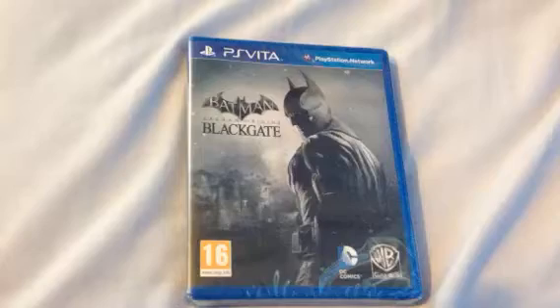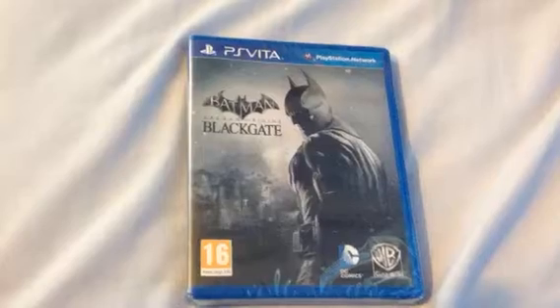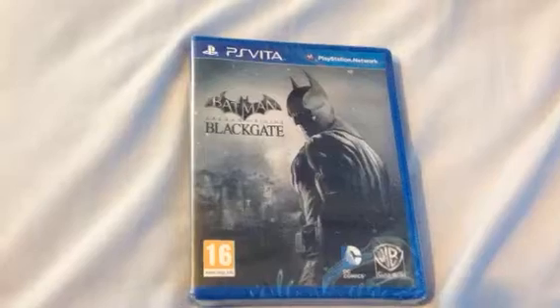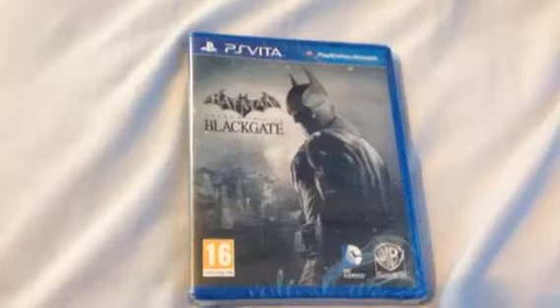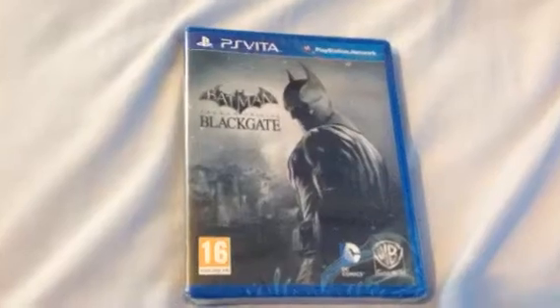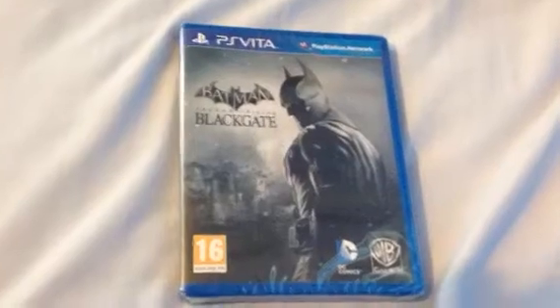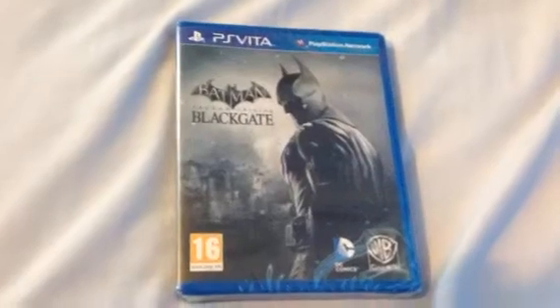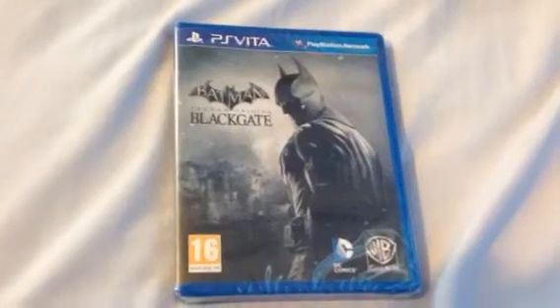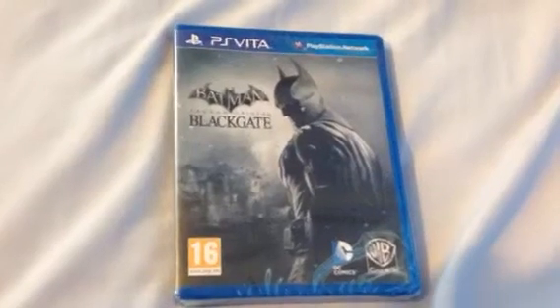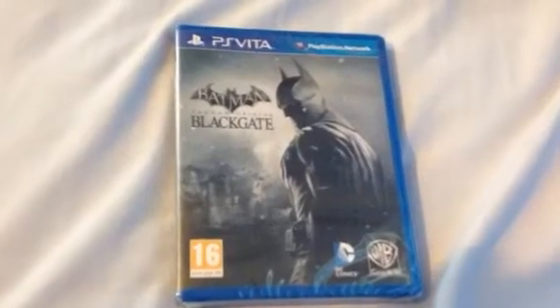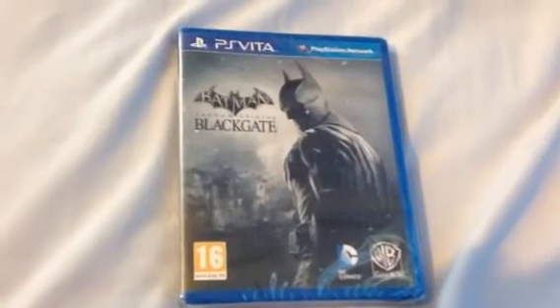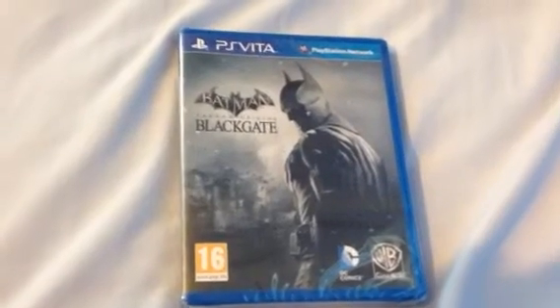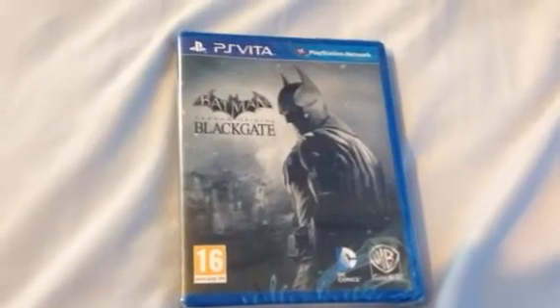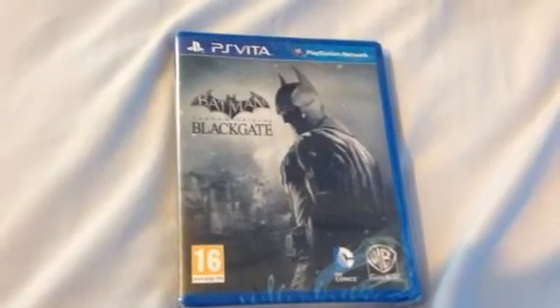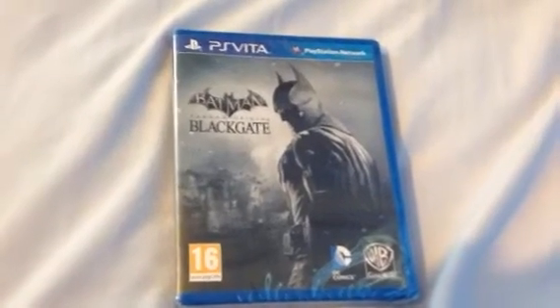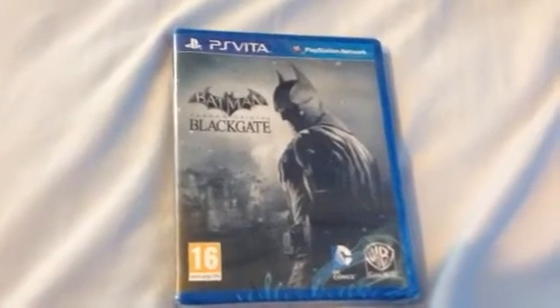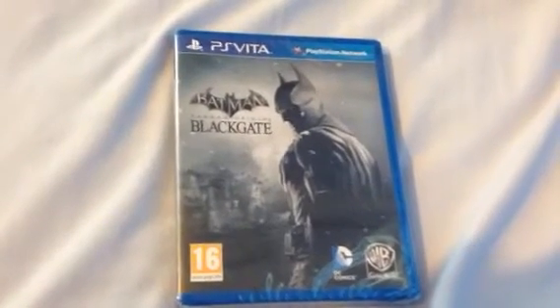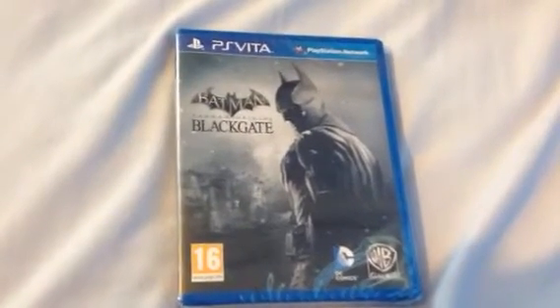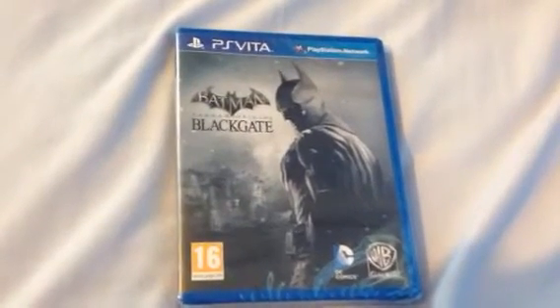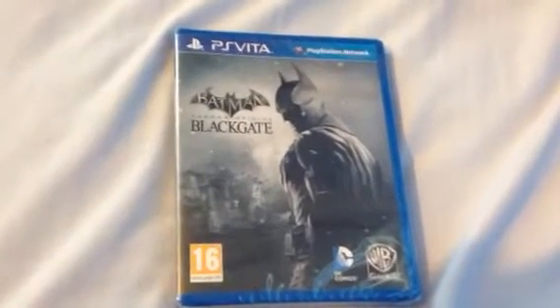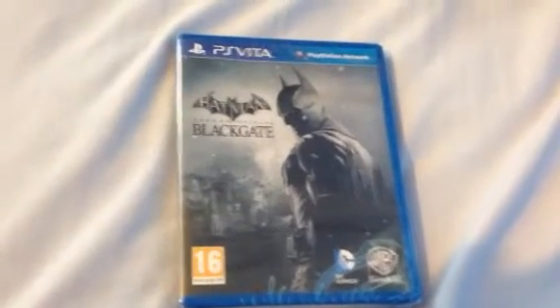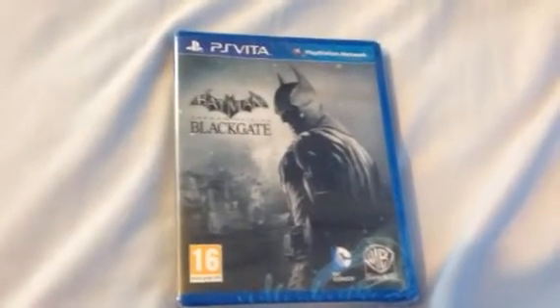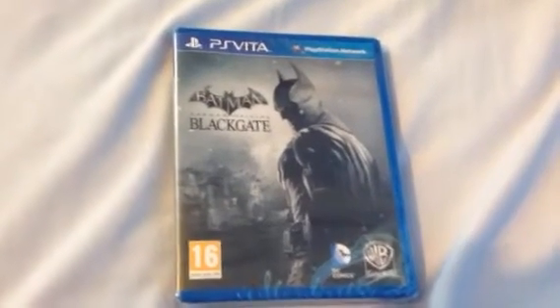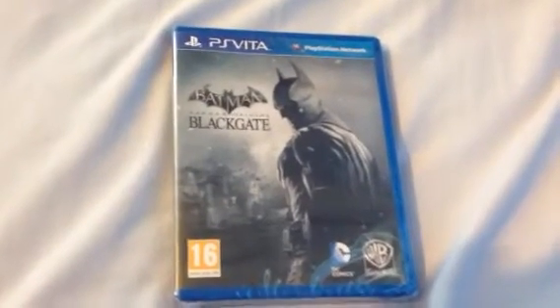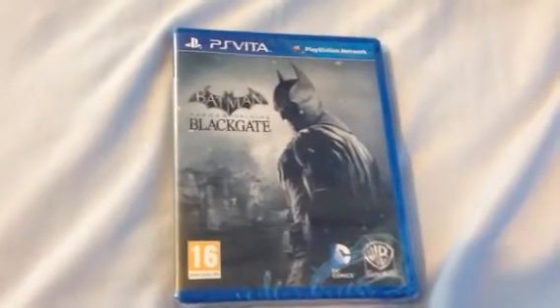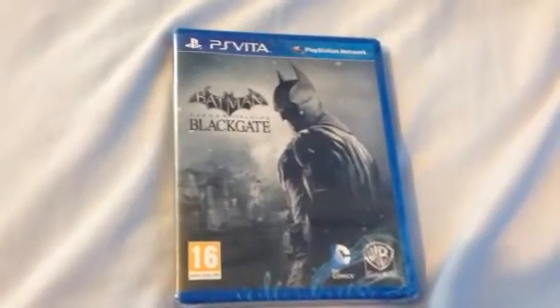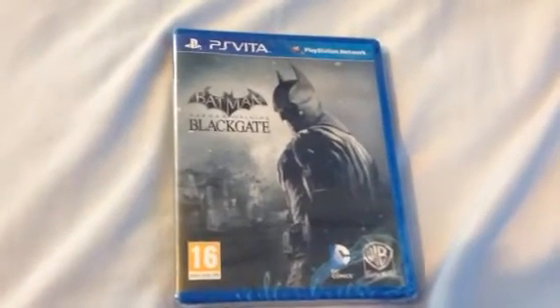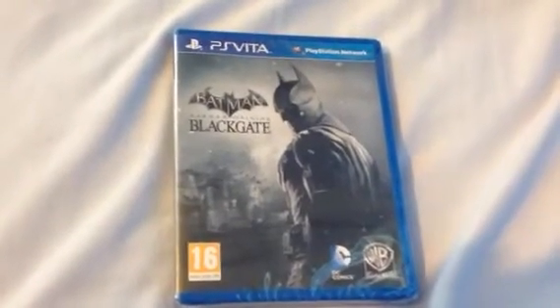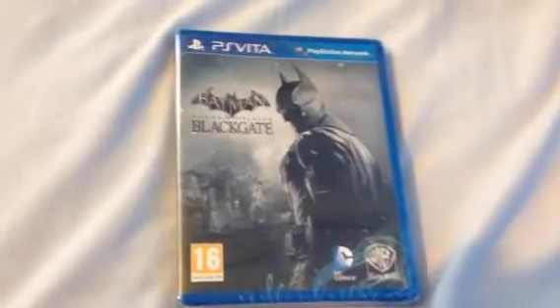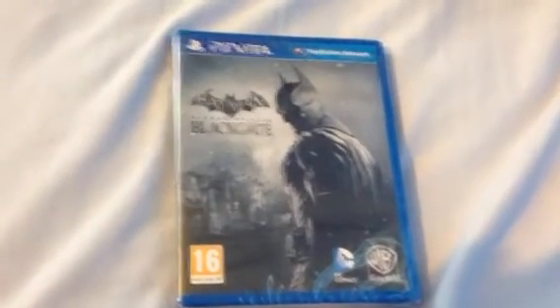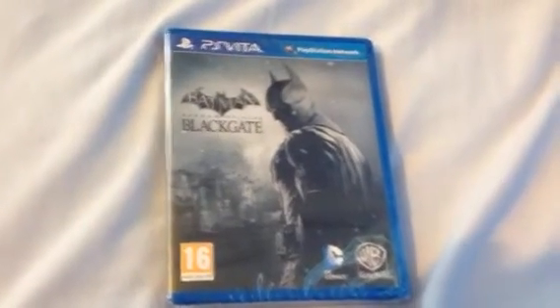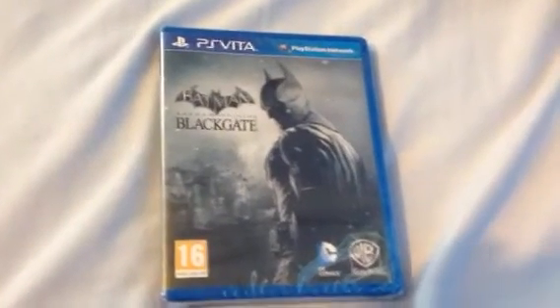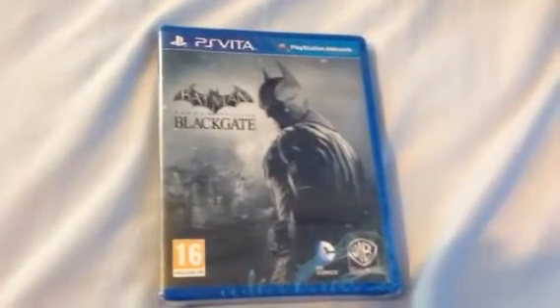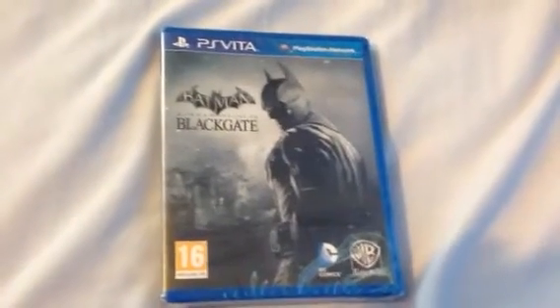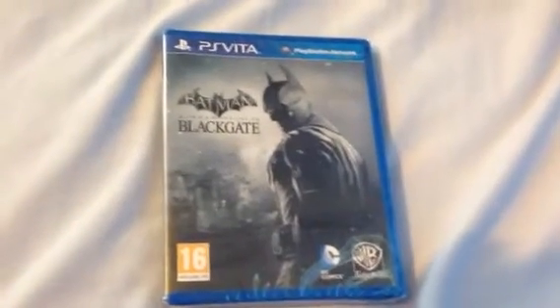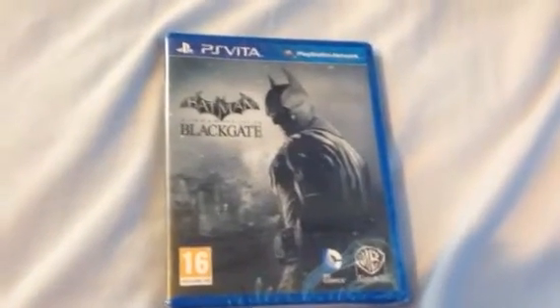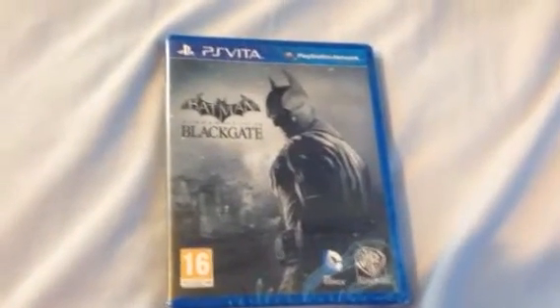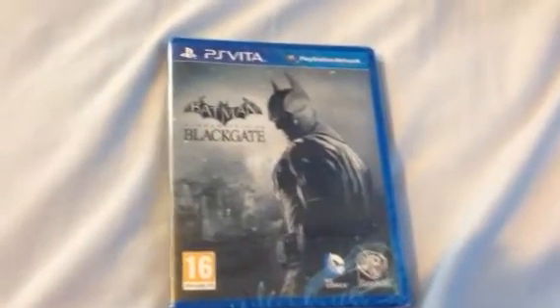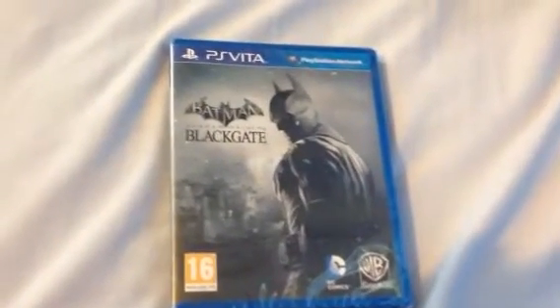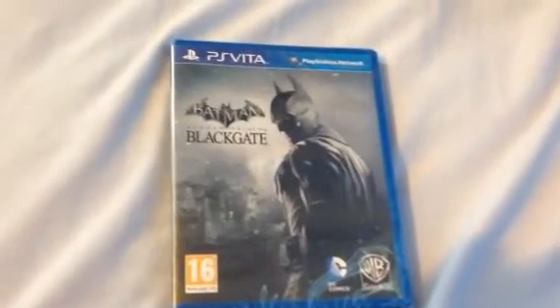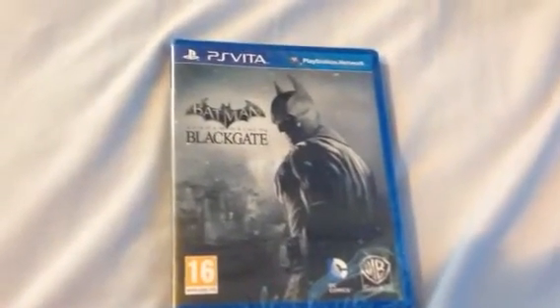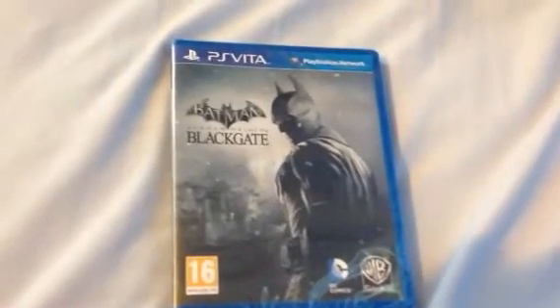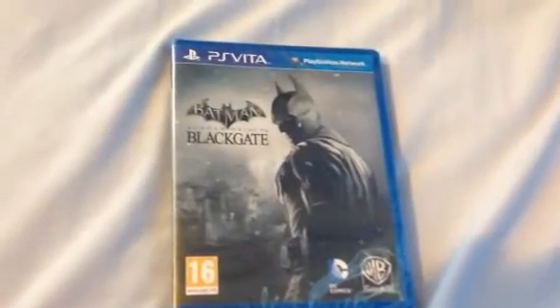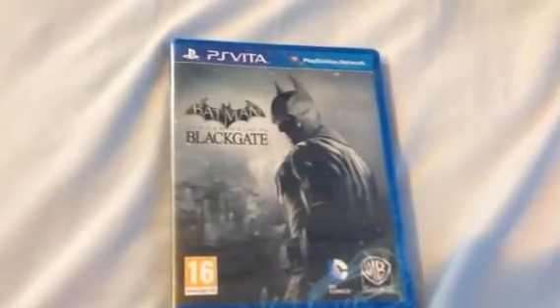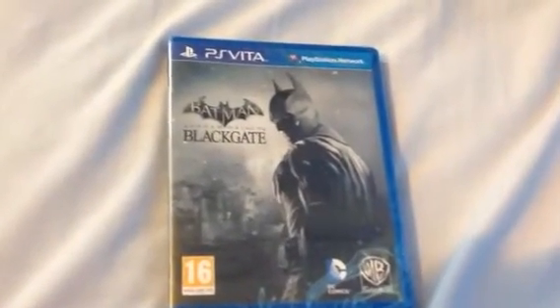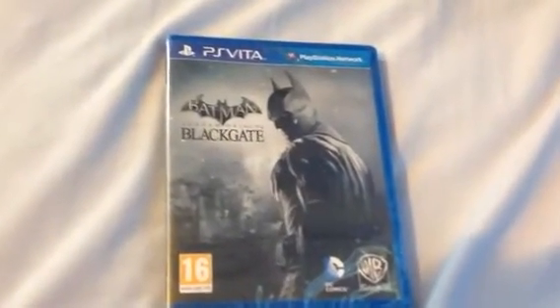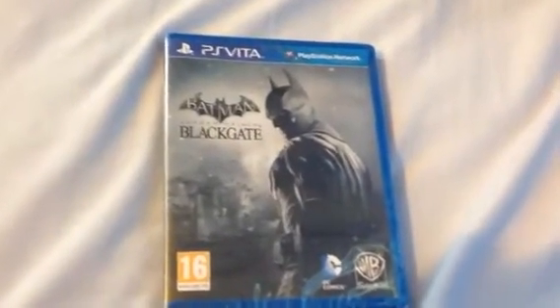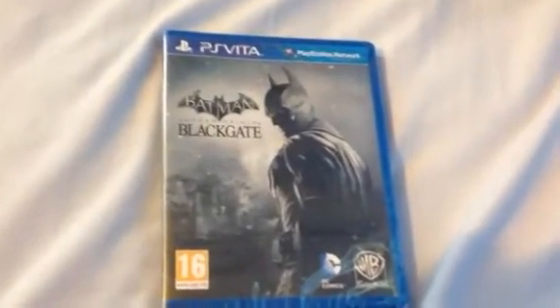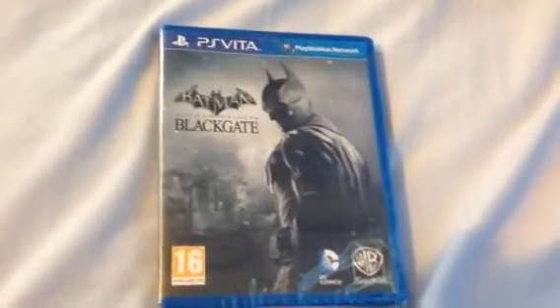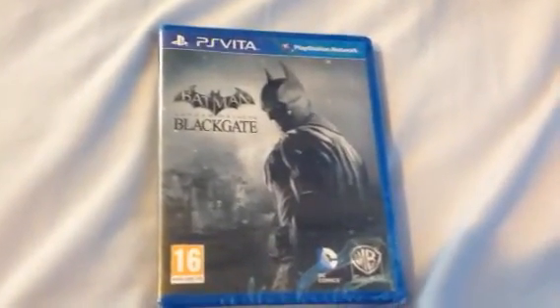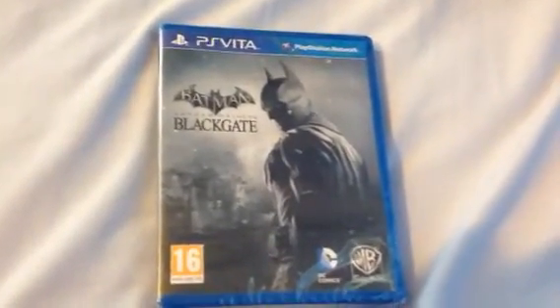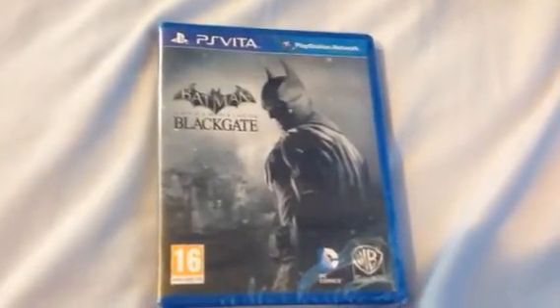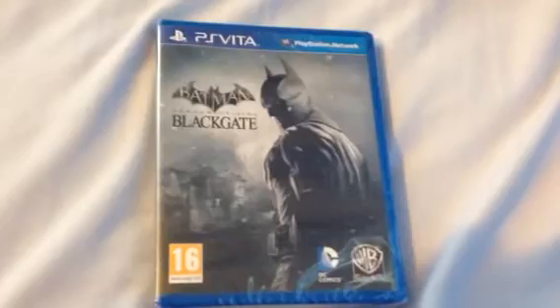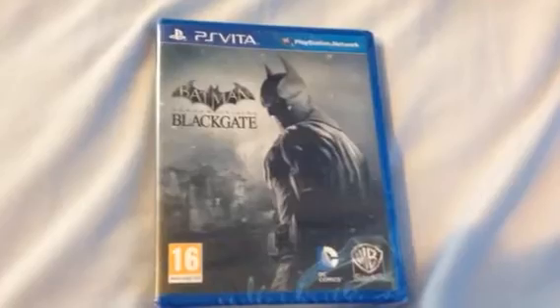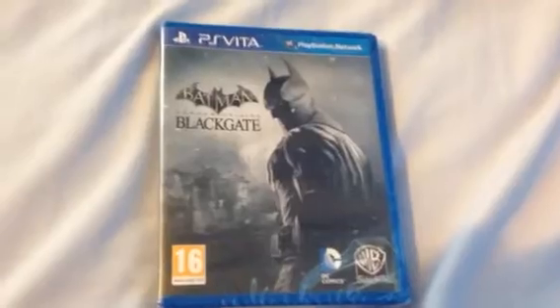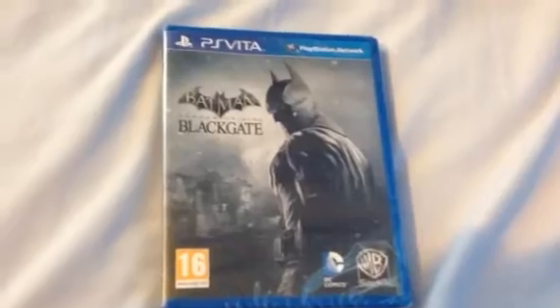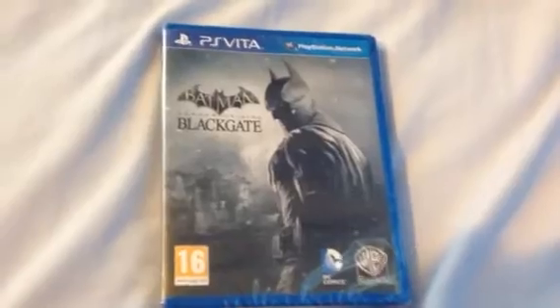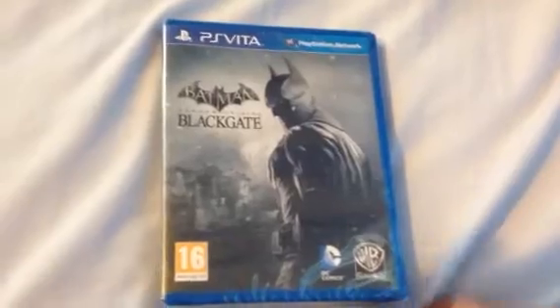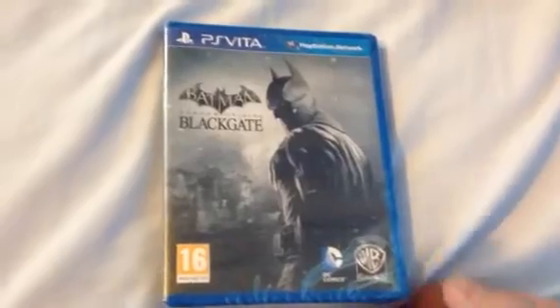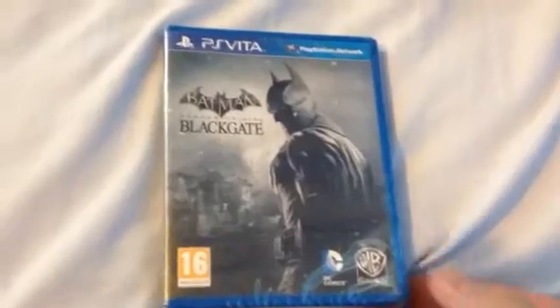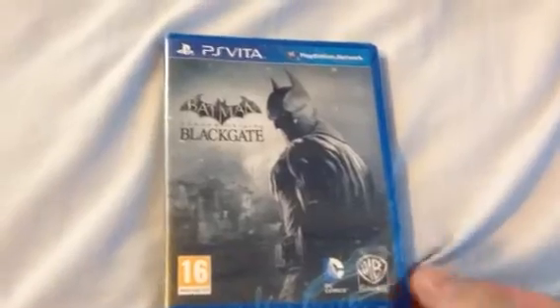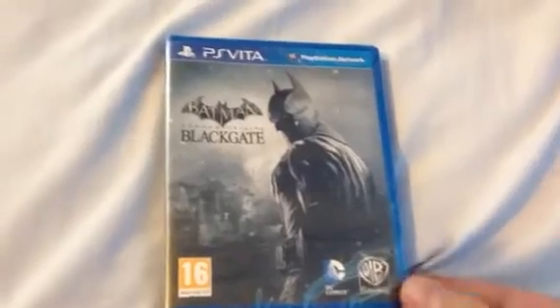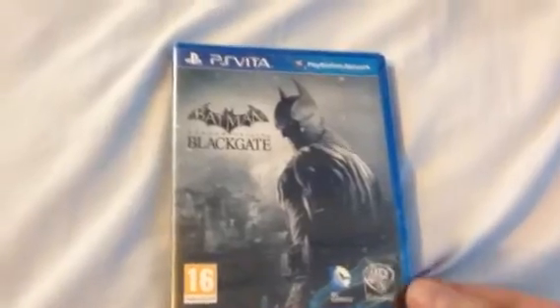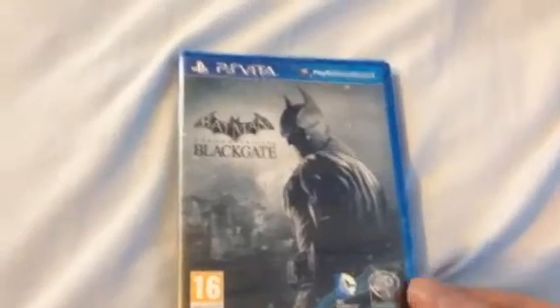Hi YouTube, PlayStation Nation here. Welcome to my unboxing of Batman Arkham Origins Blackgate, the PS Vita.